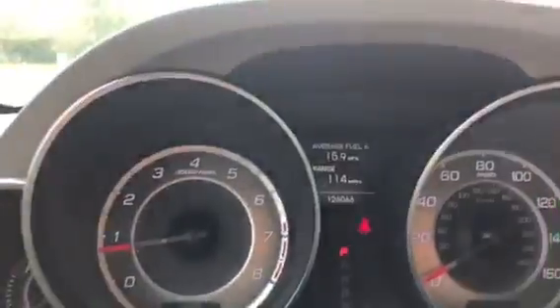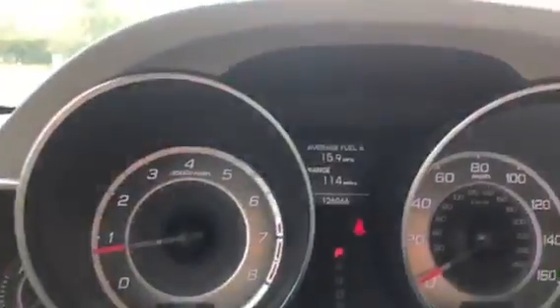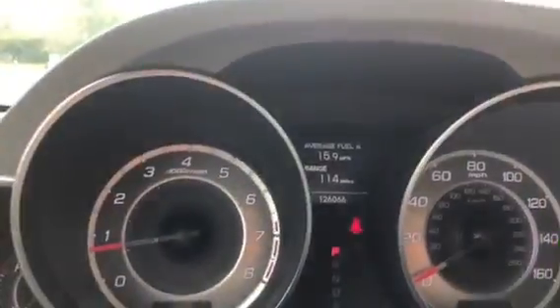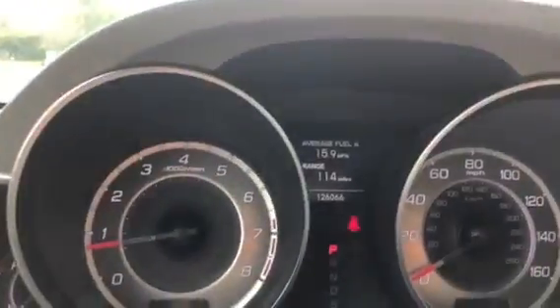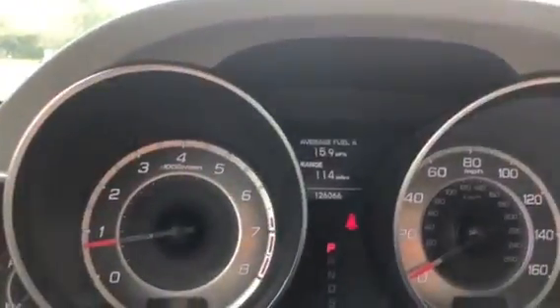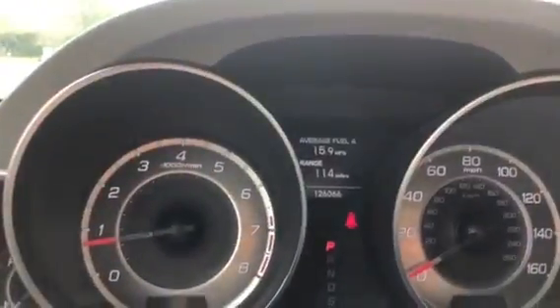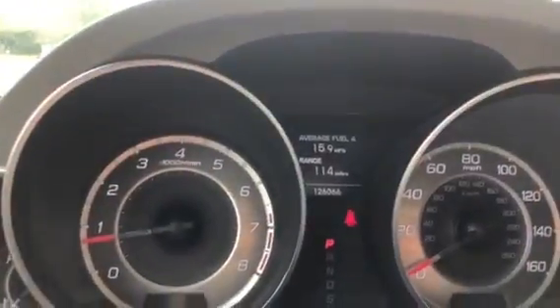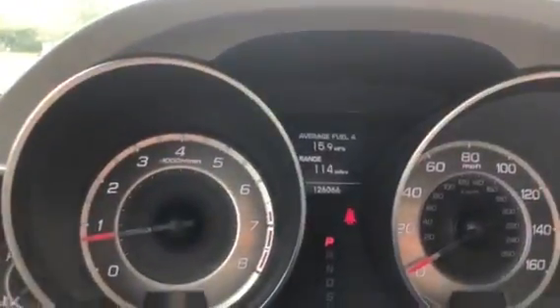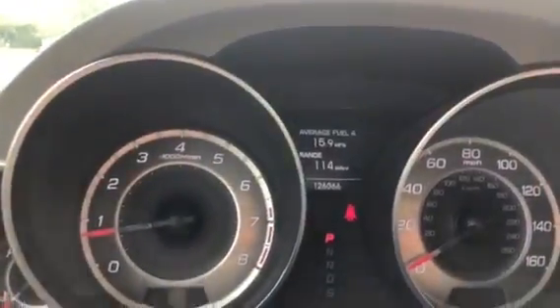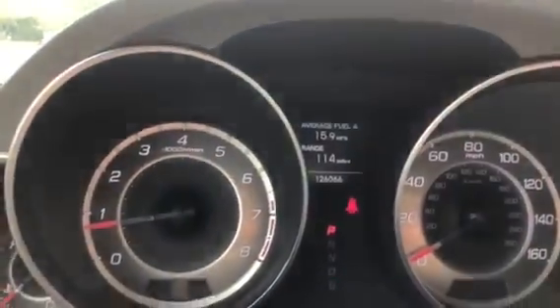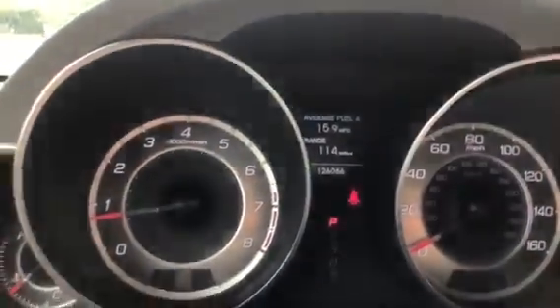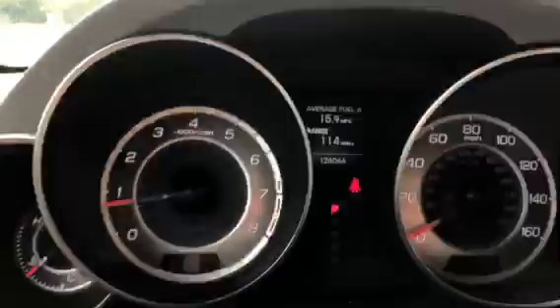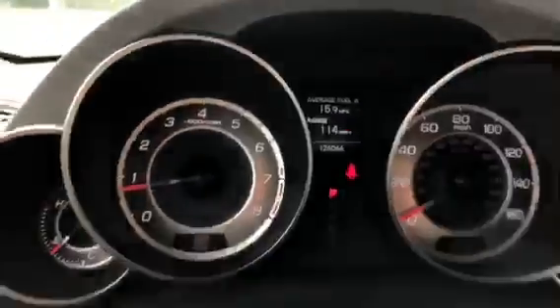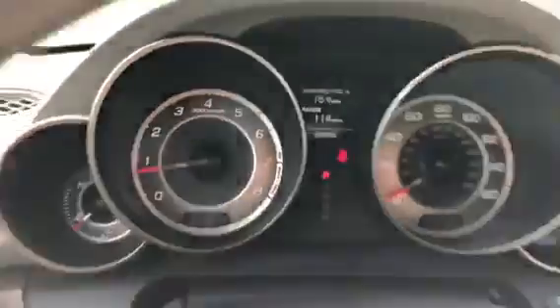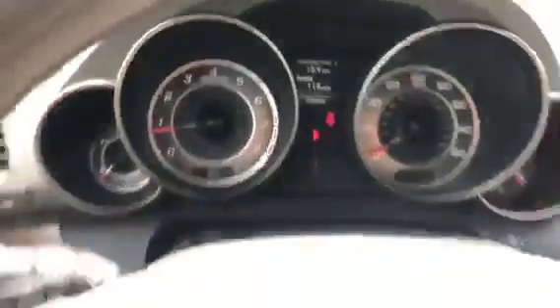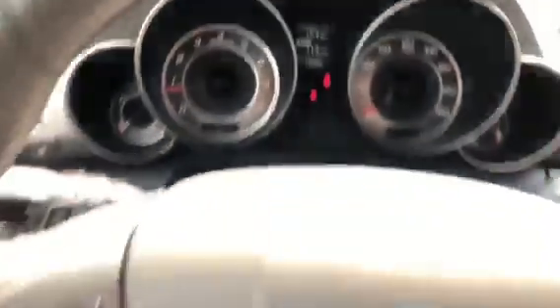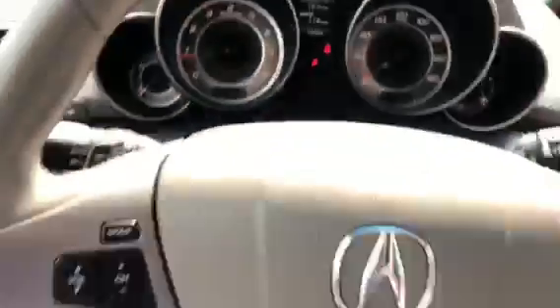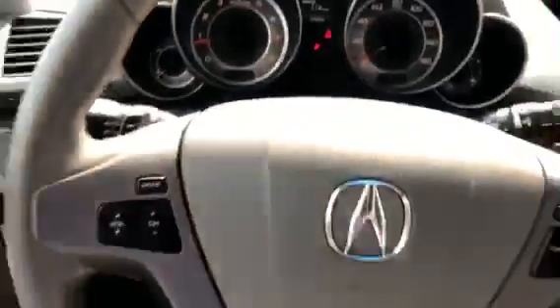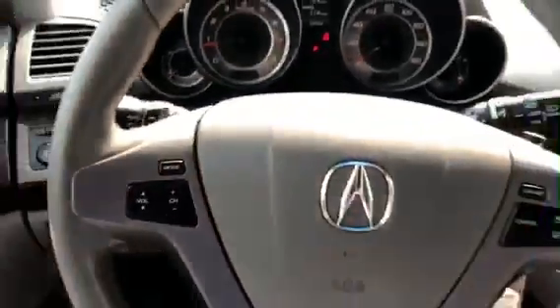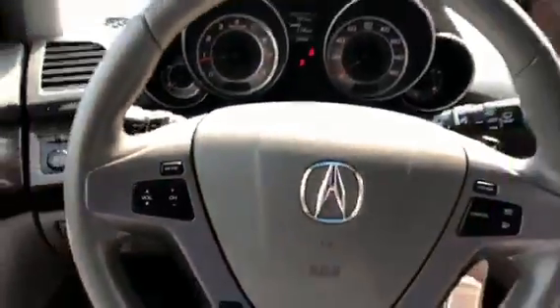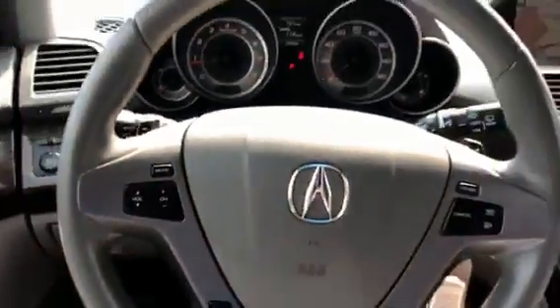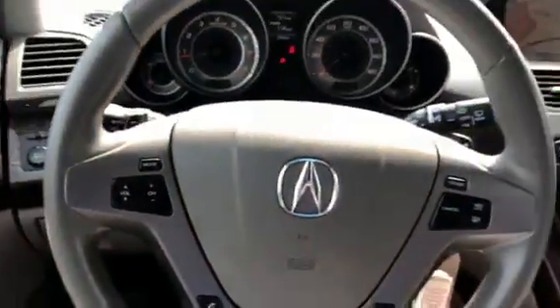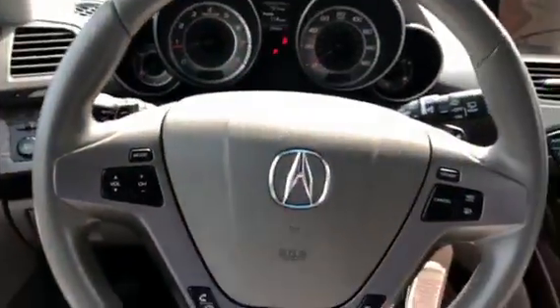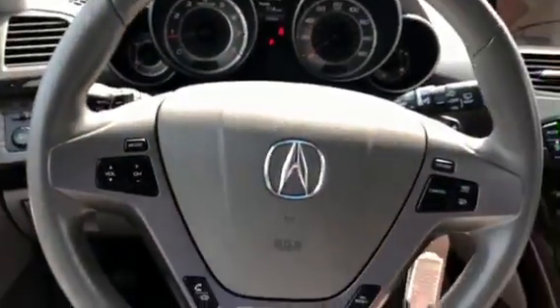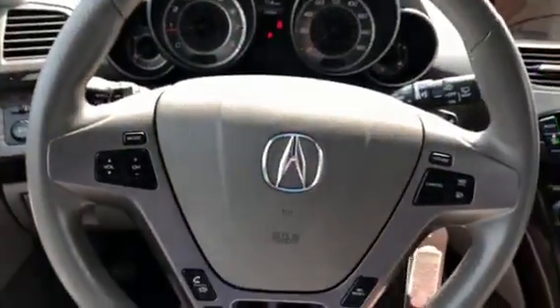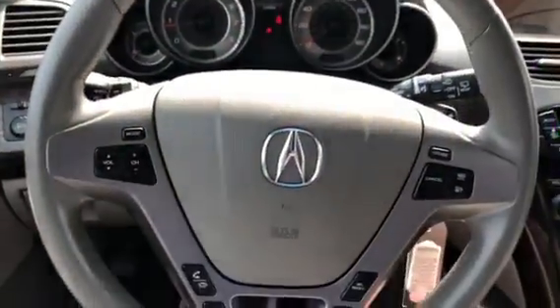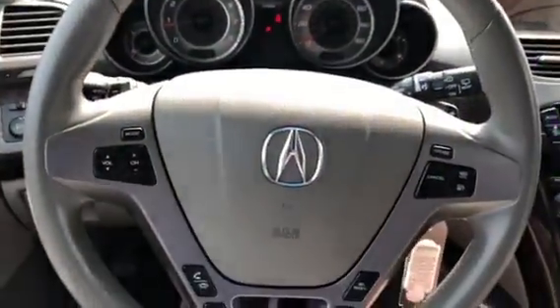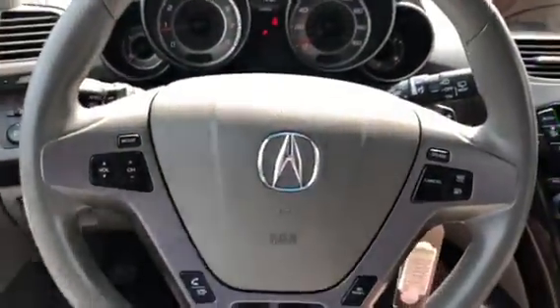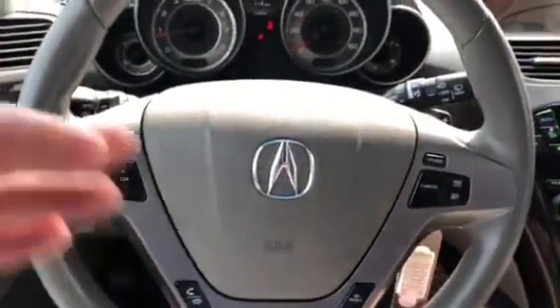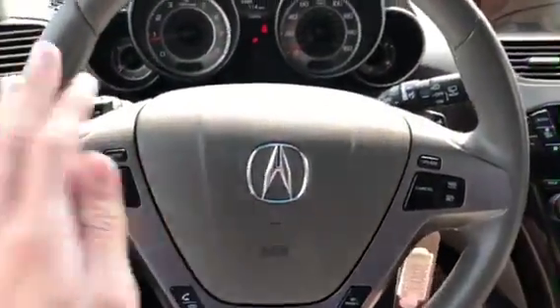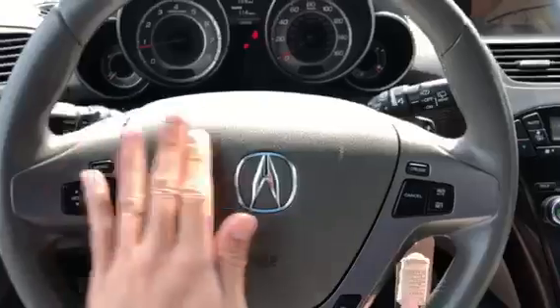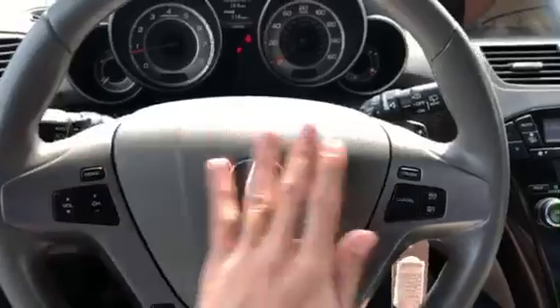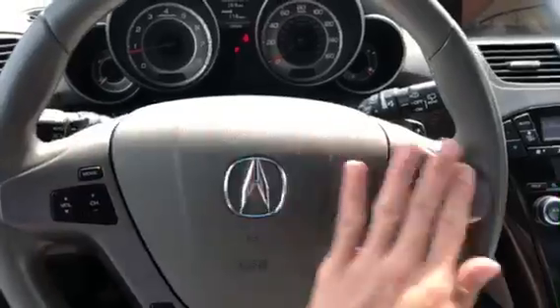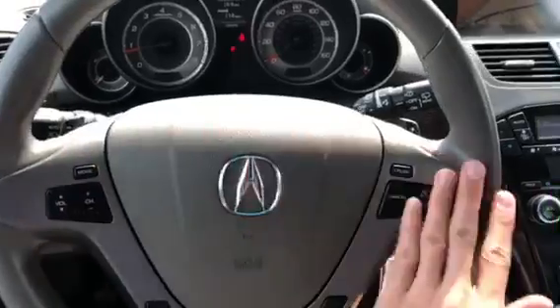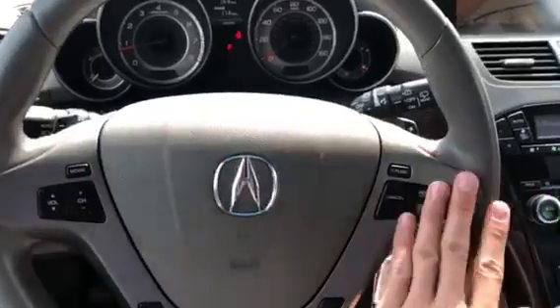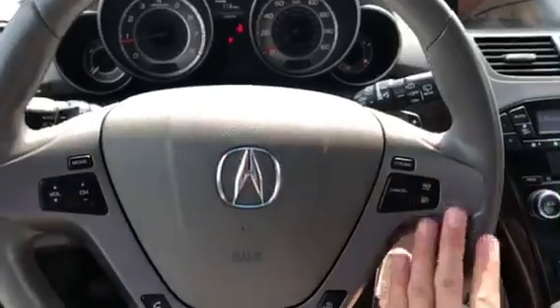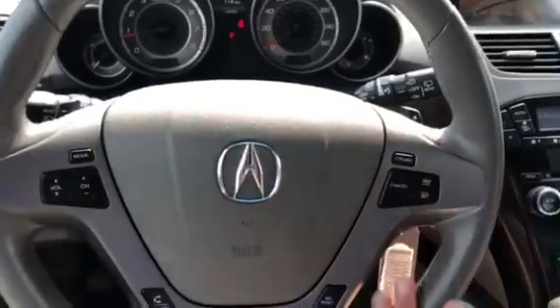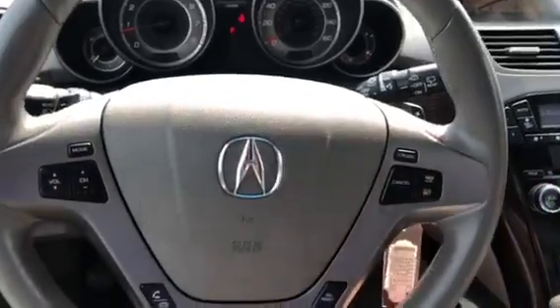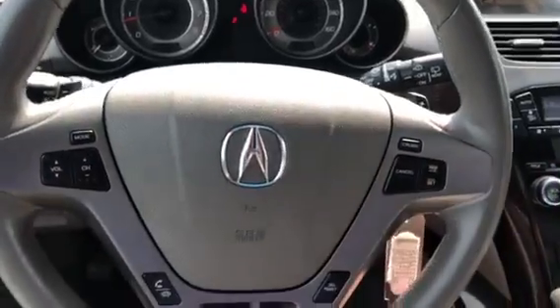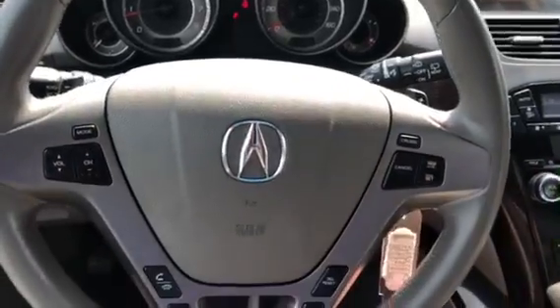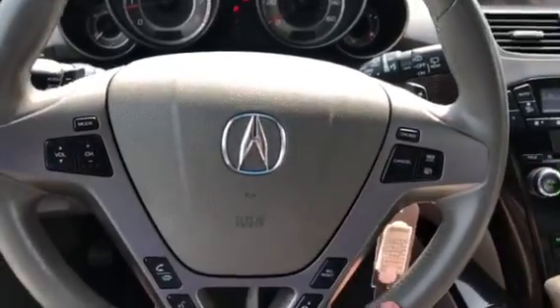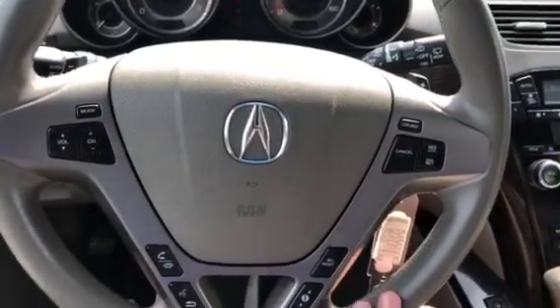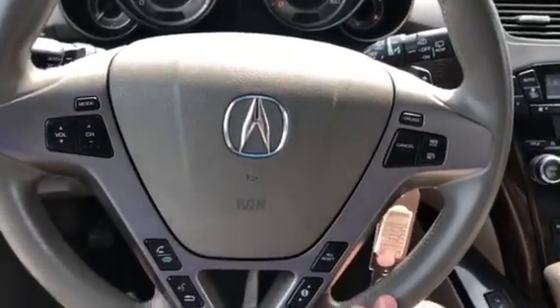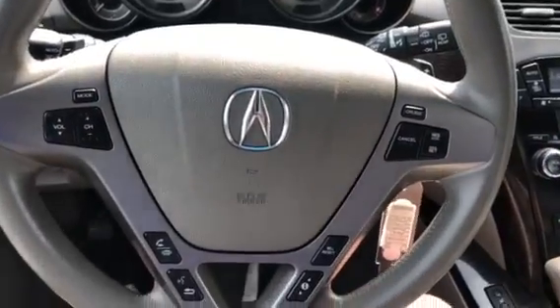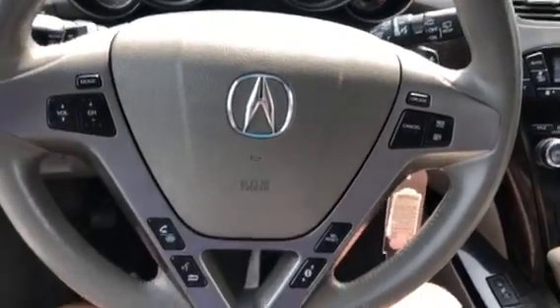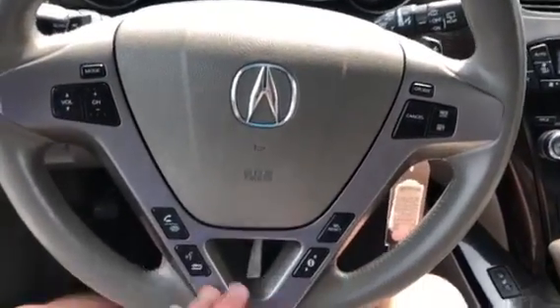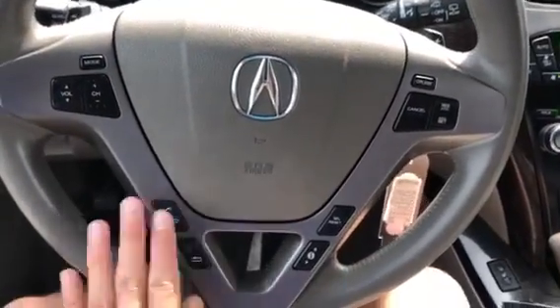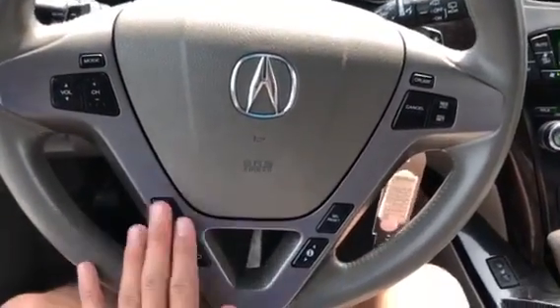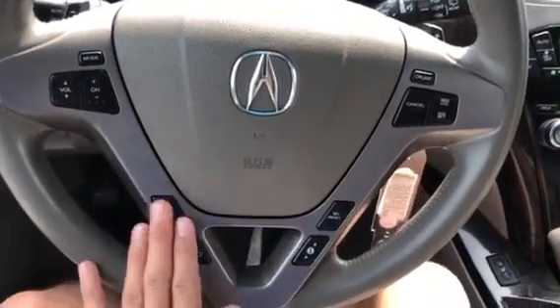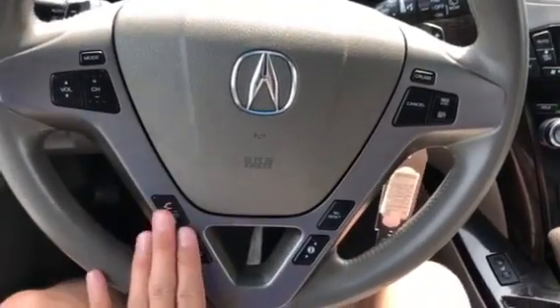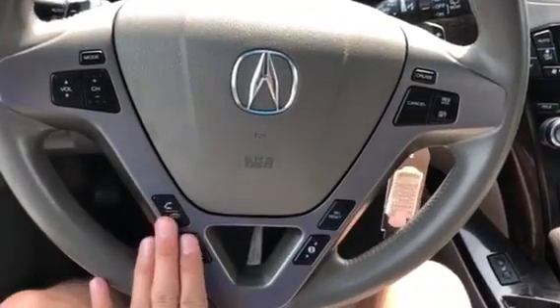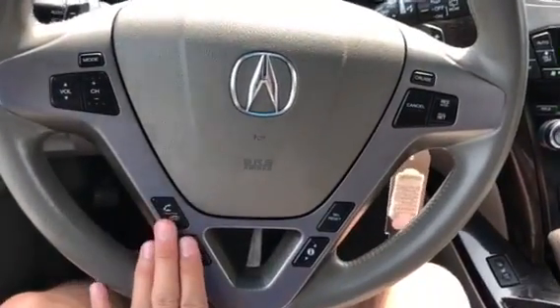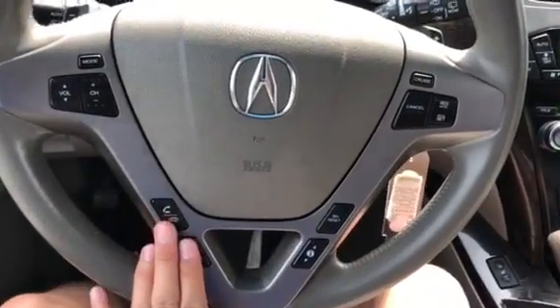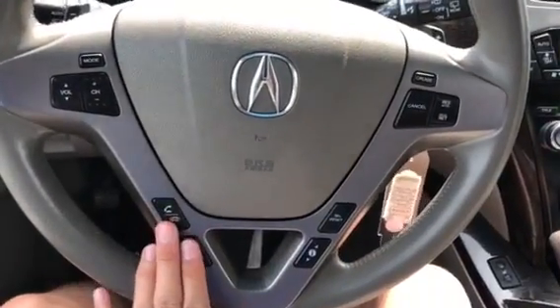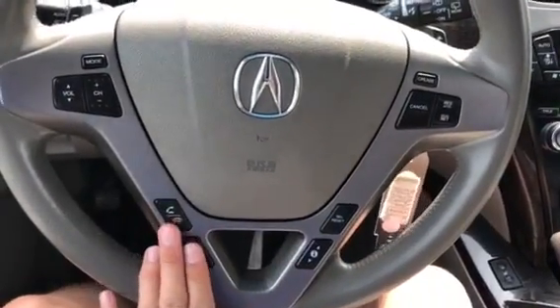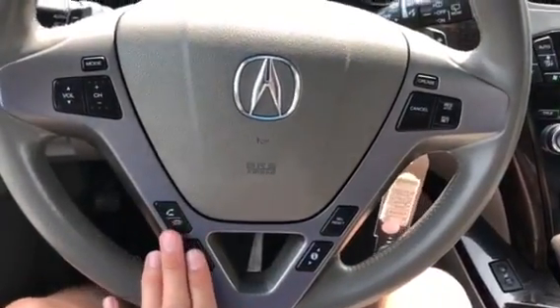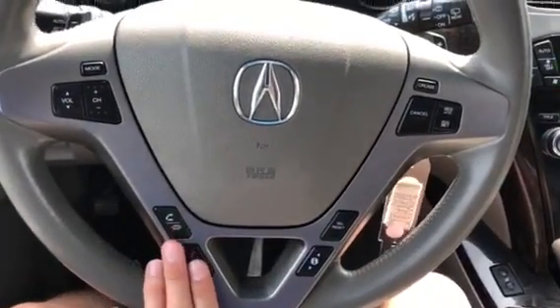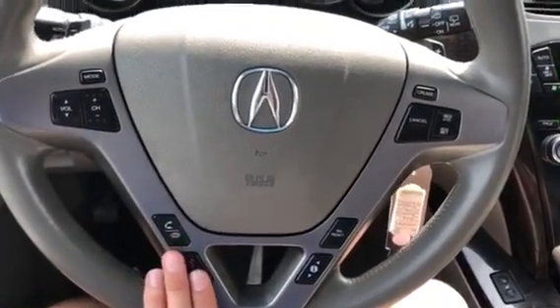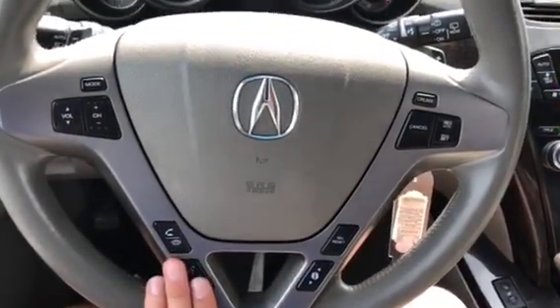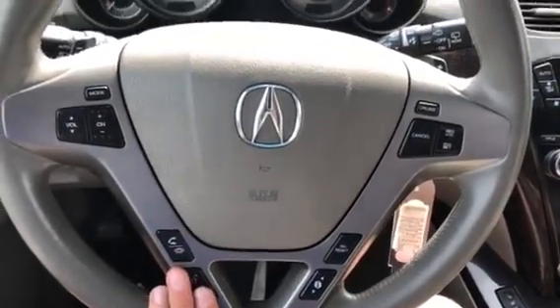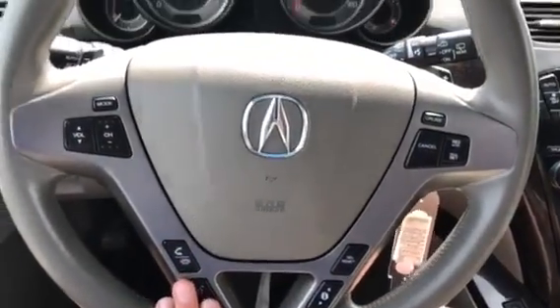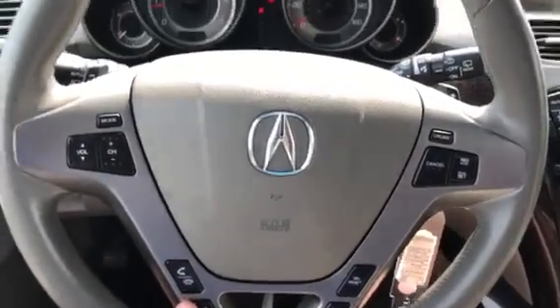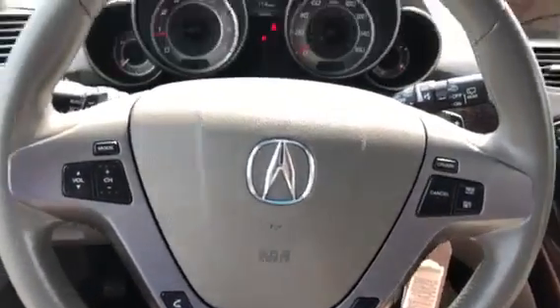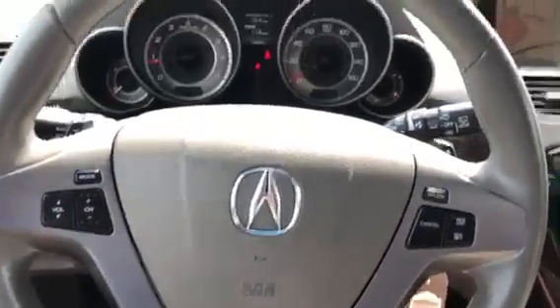126,000 miles. The steering wheel is in great shape and you have all types of controls. You do get Bluetooth in this Acura.